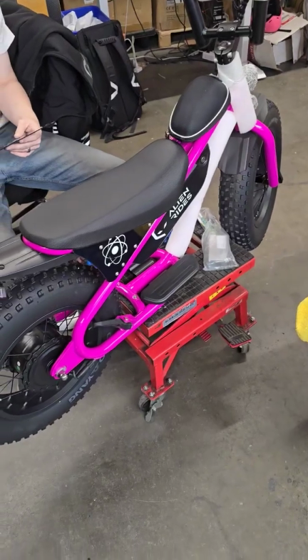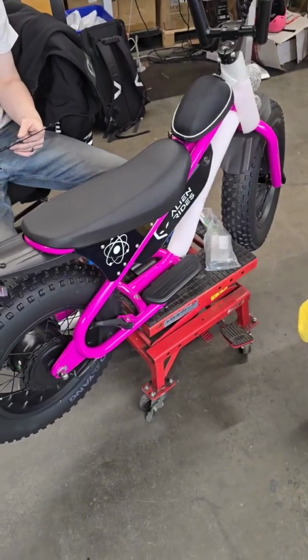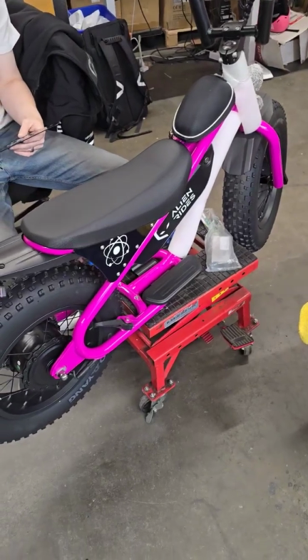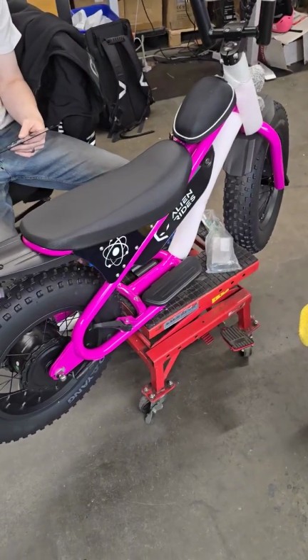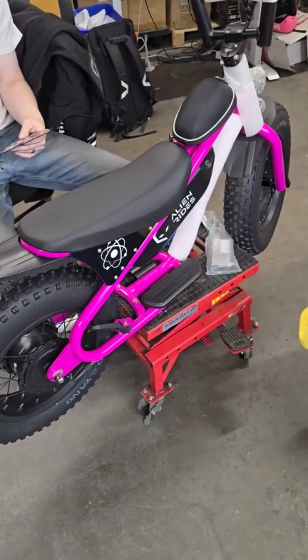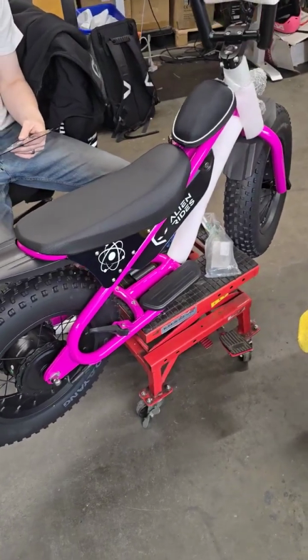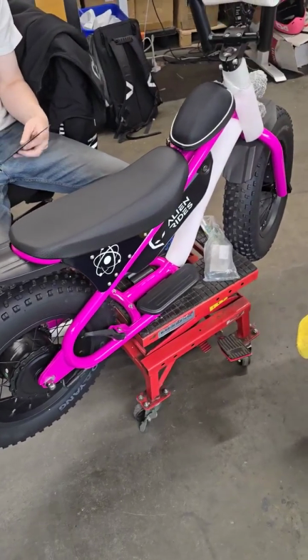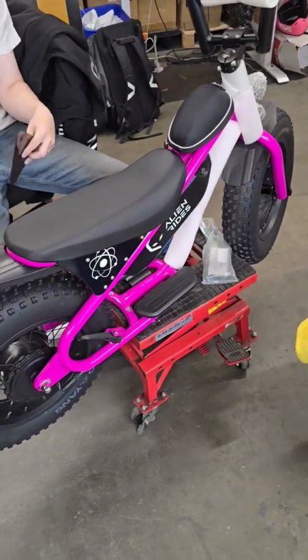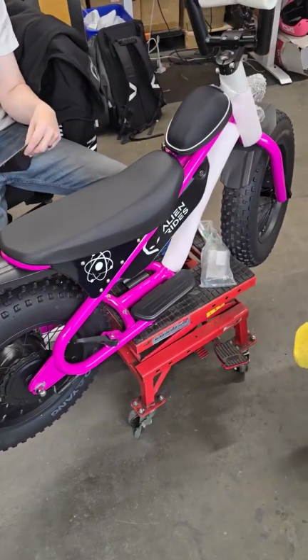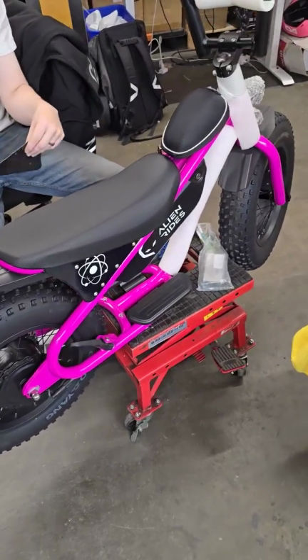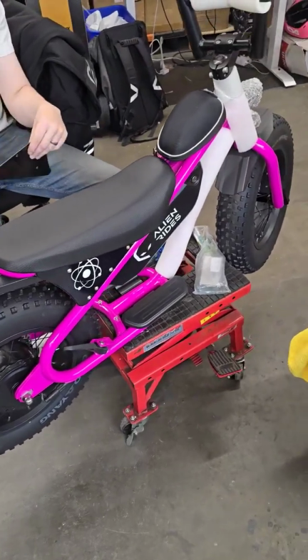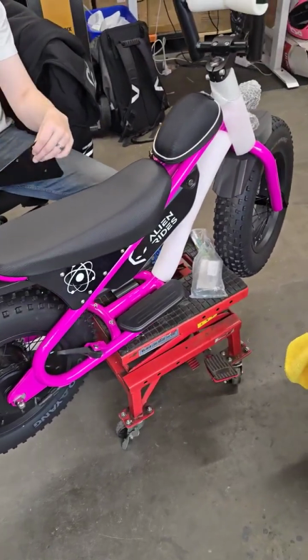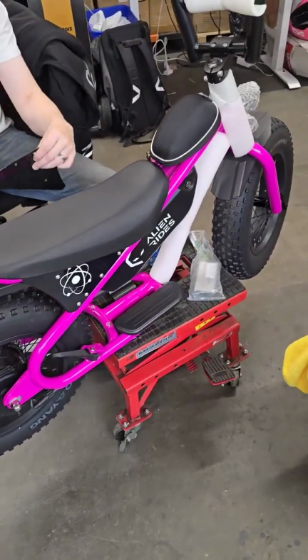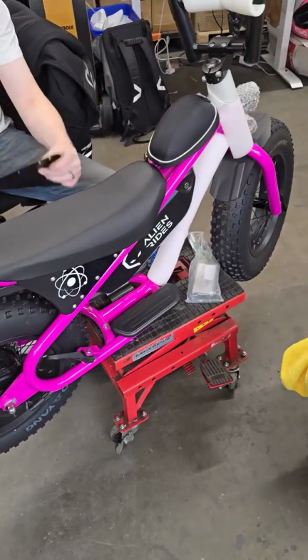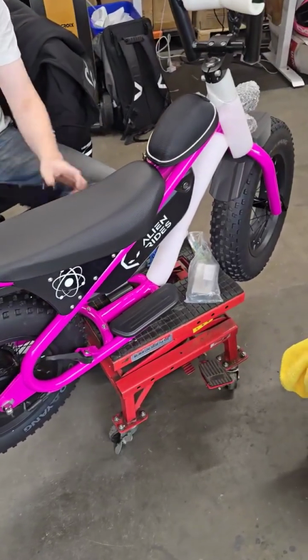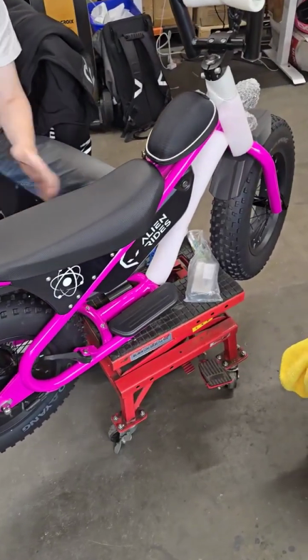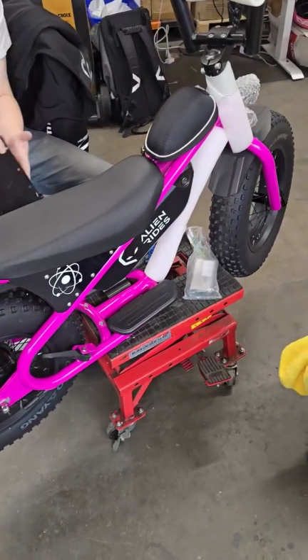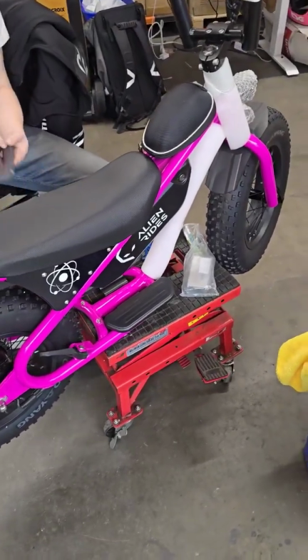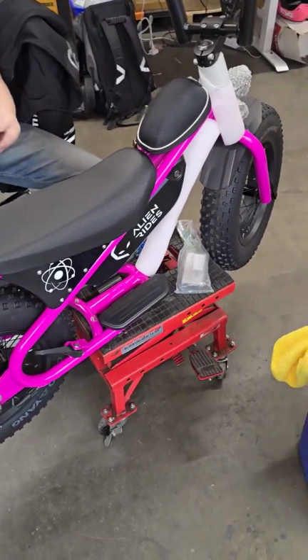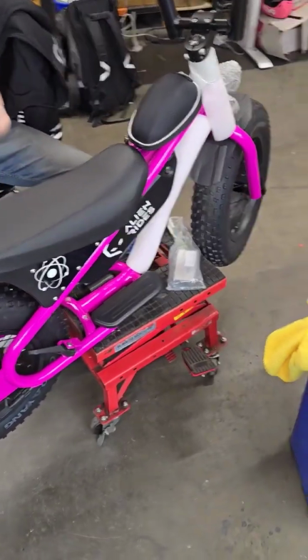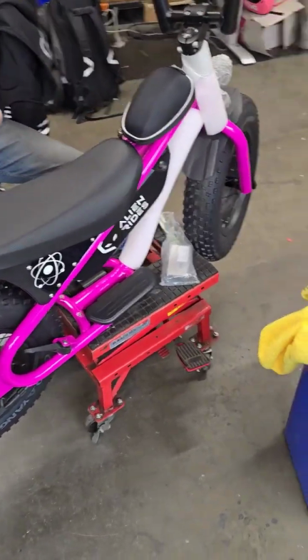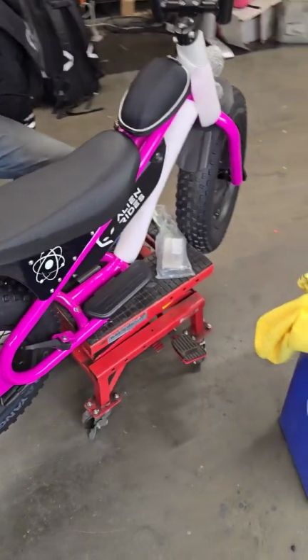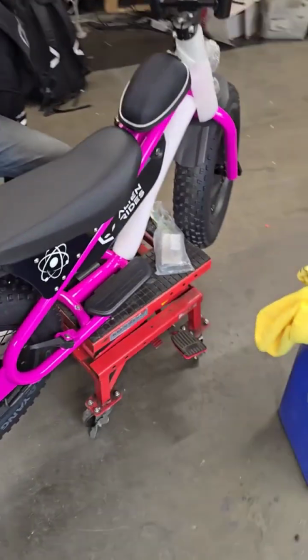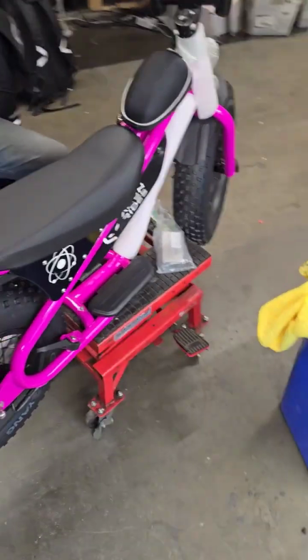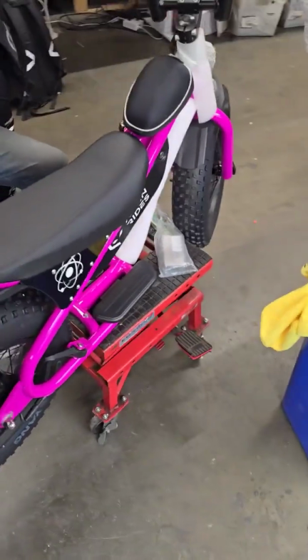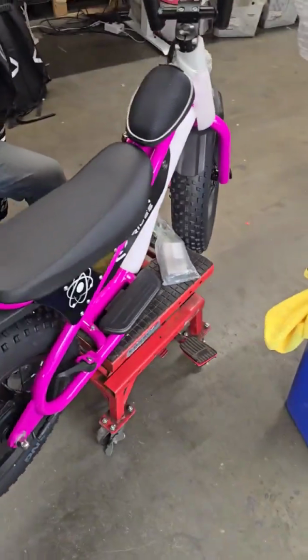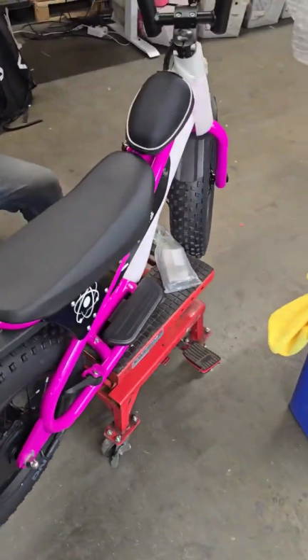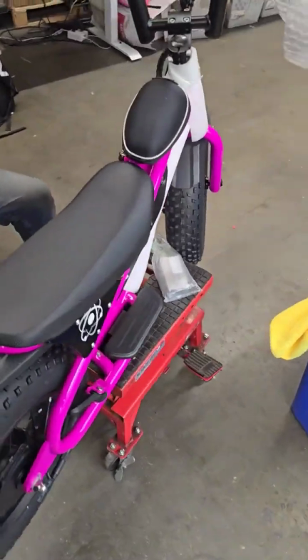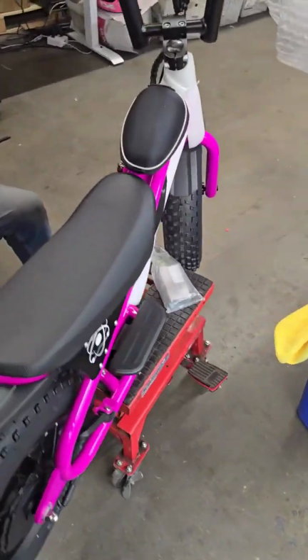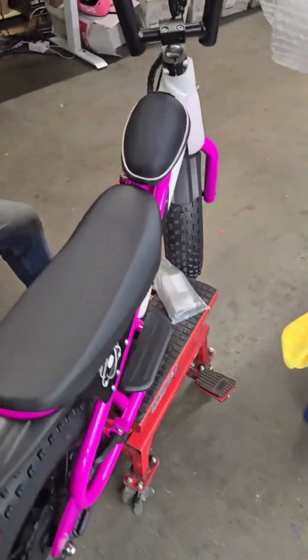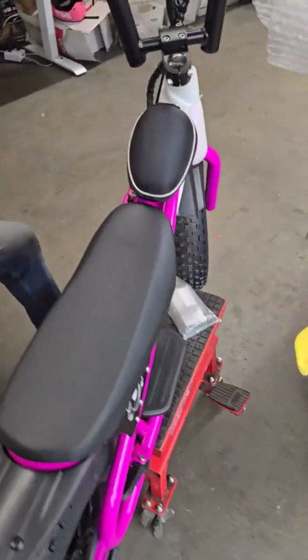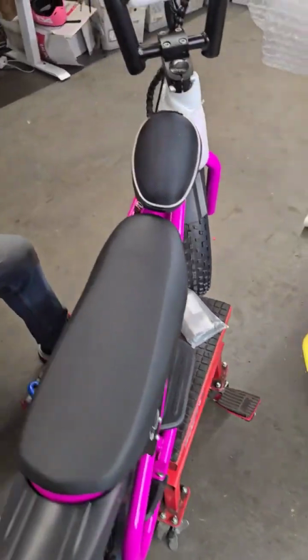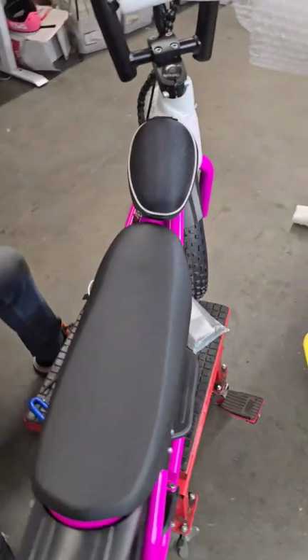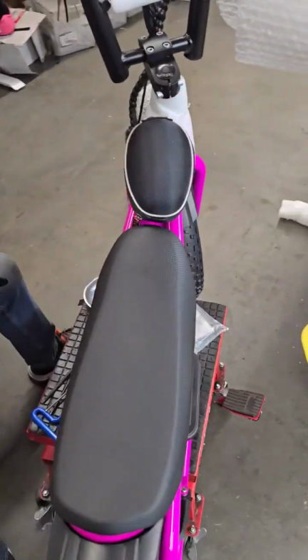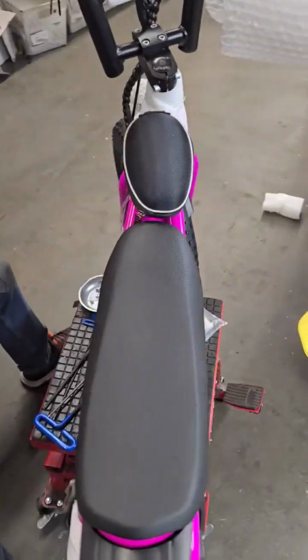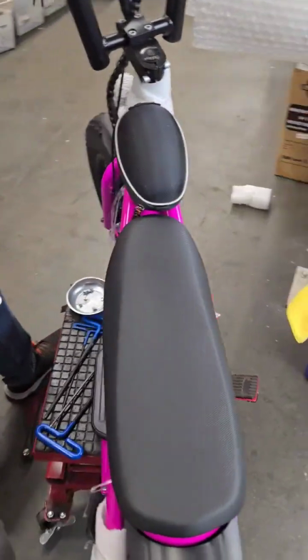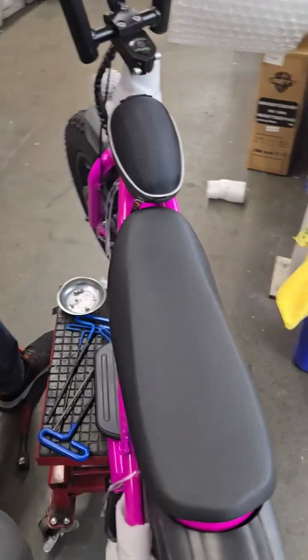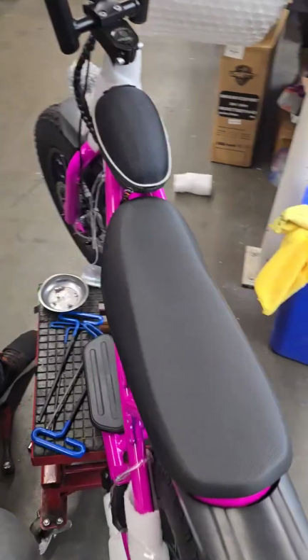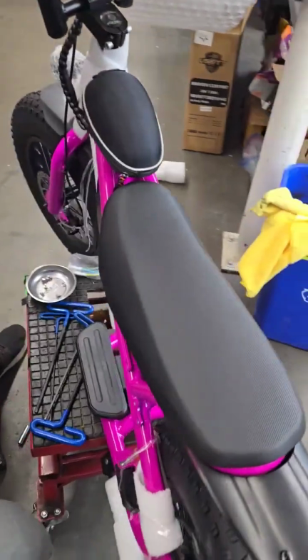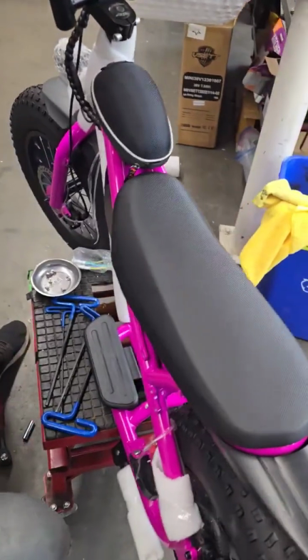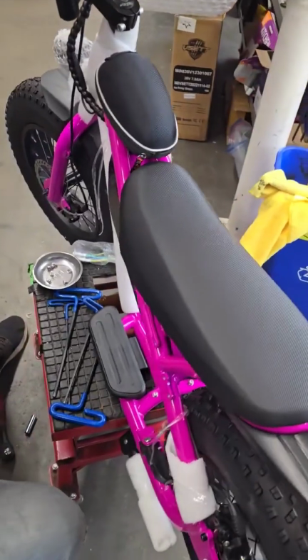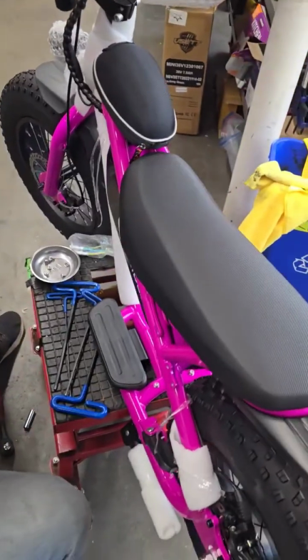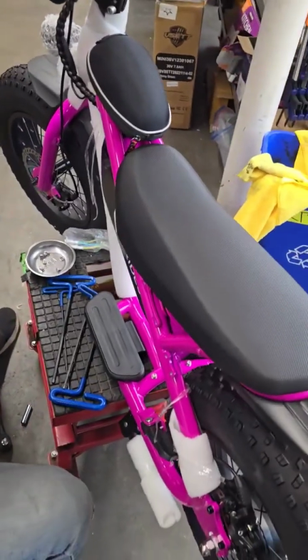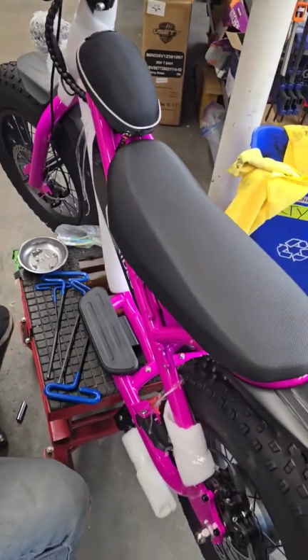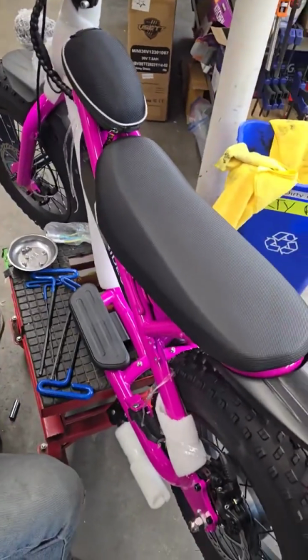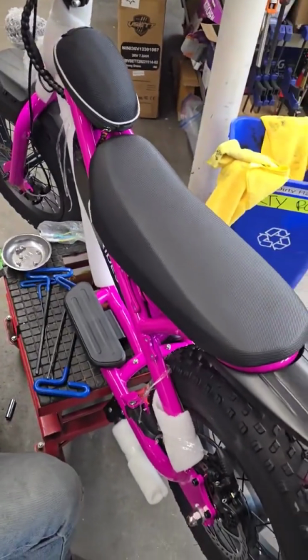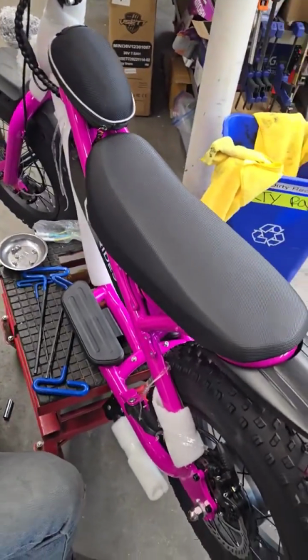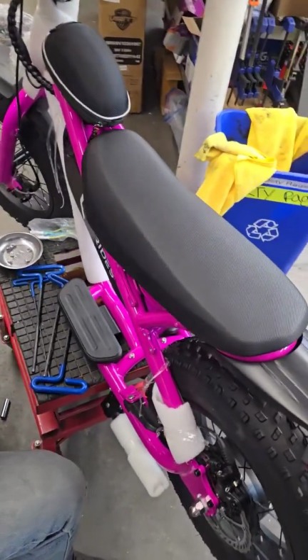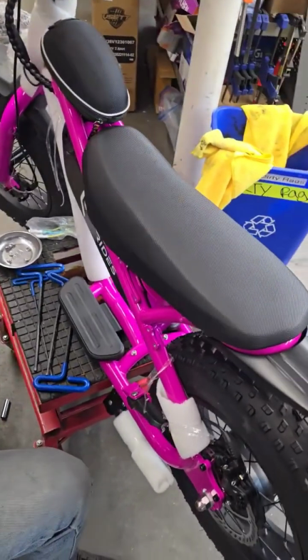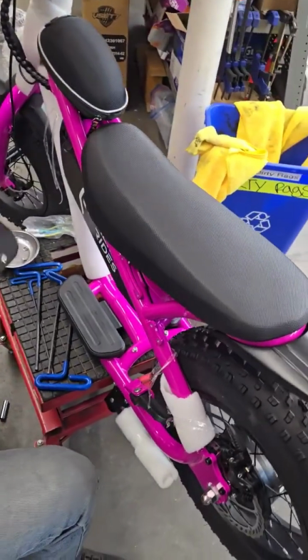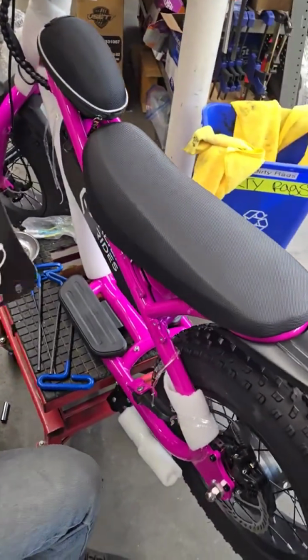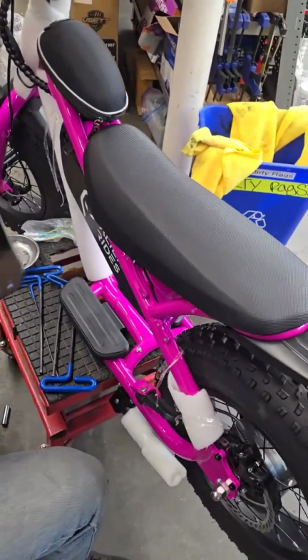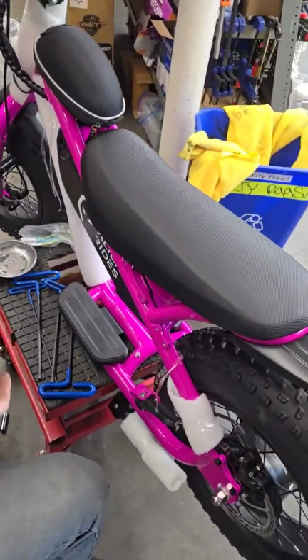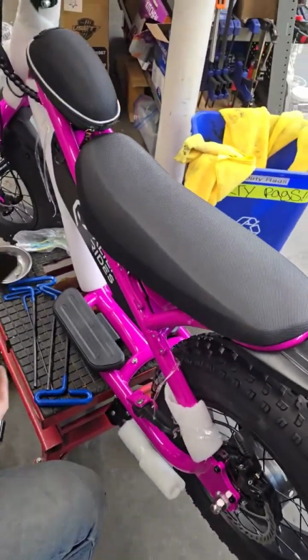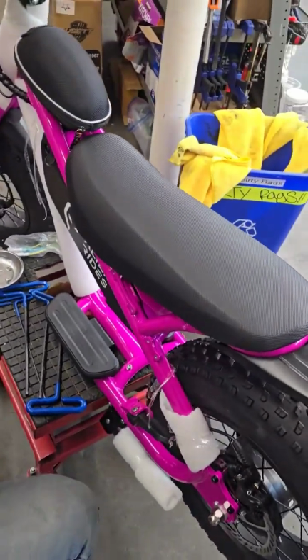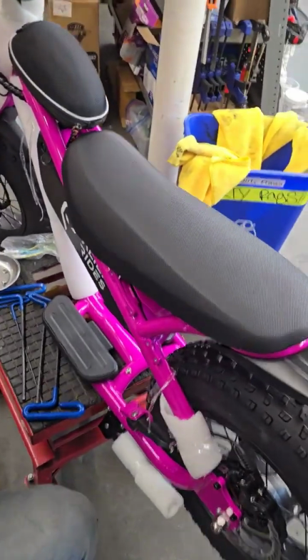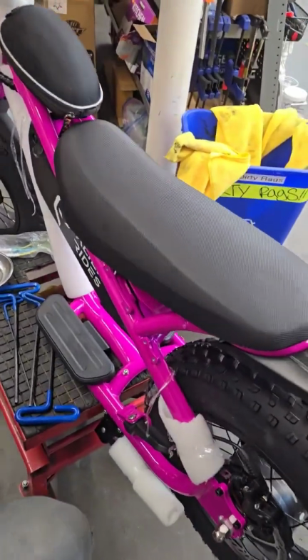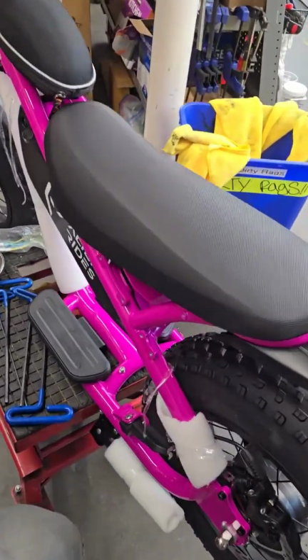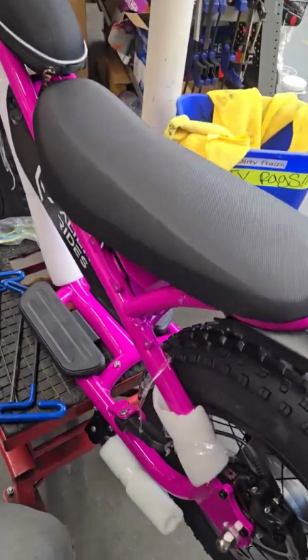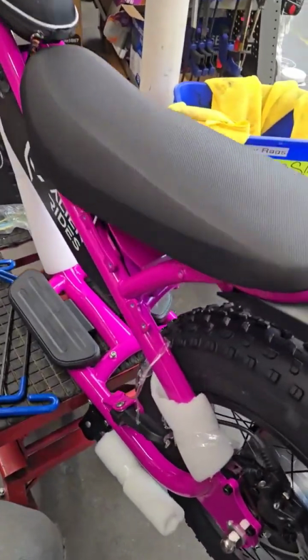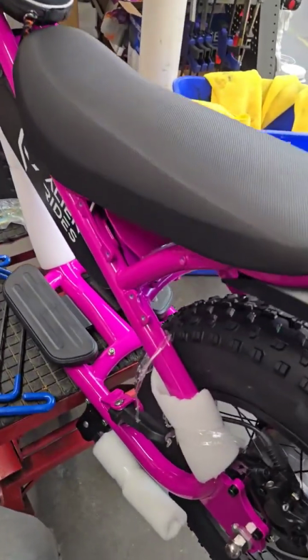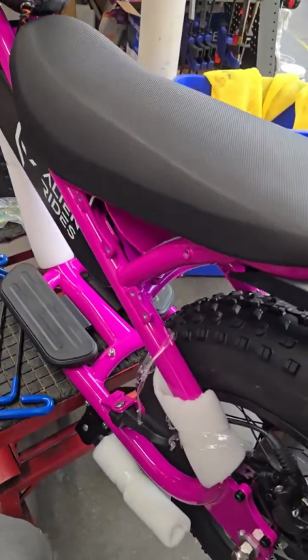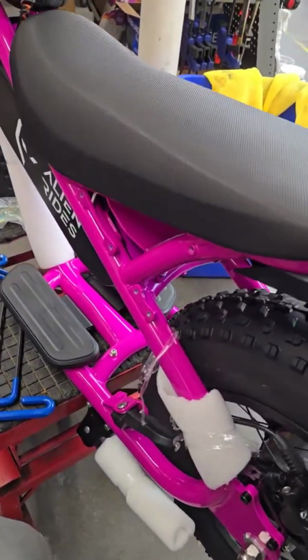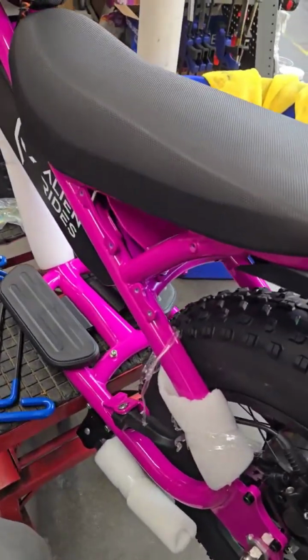Hi there. Here's a quick video on how to replace a controller in an Avian Rides Atom.